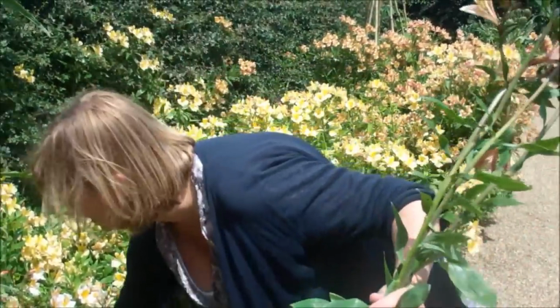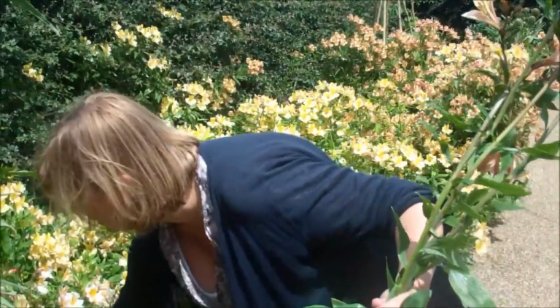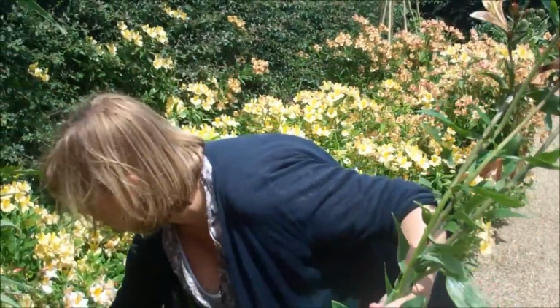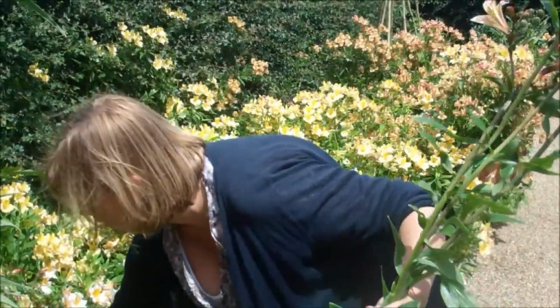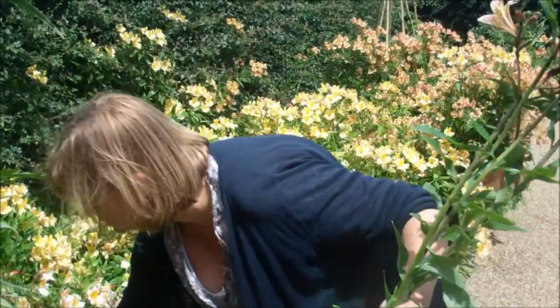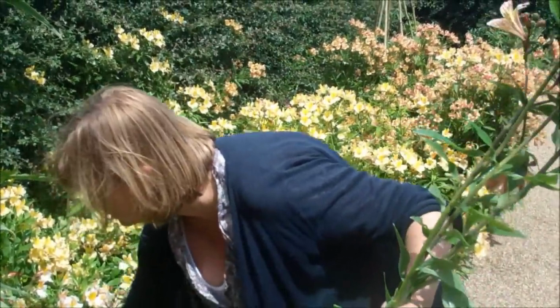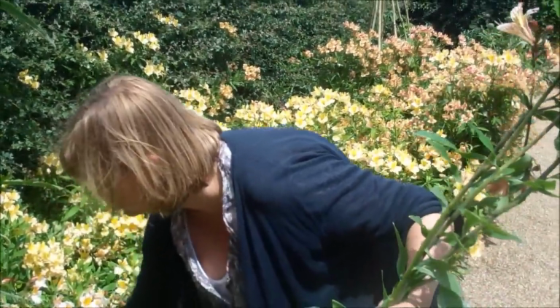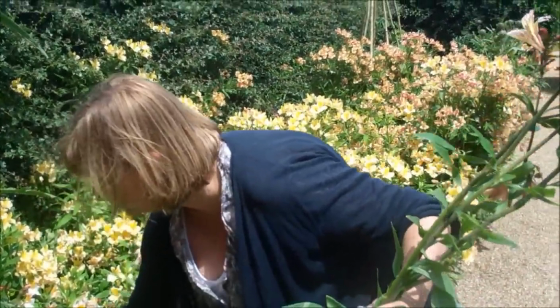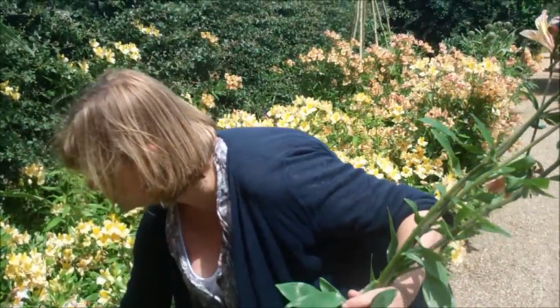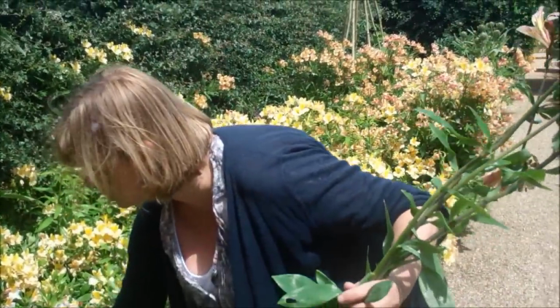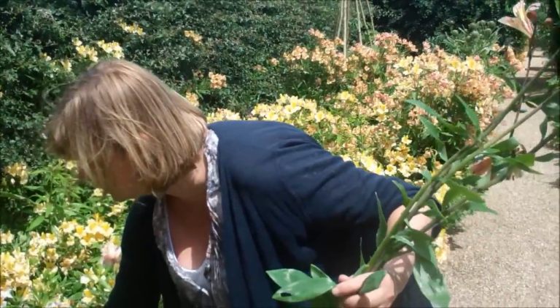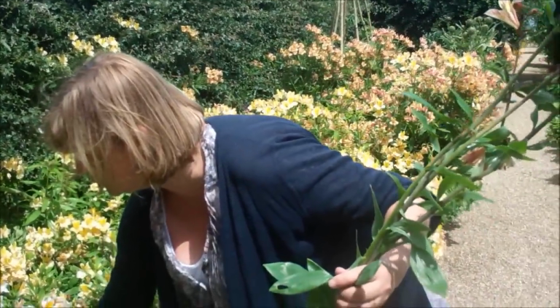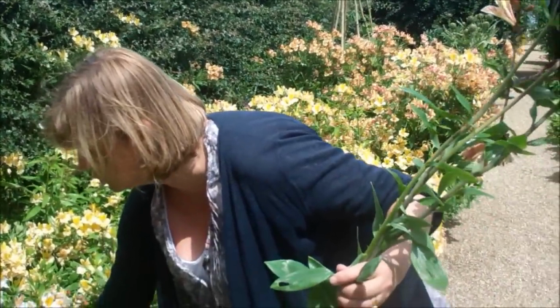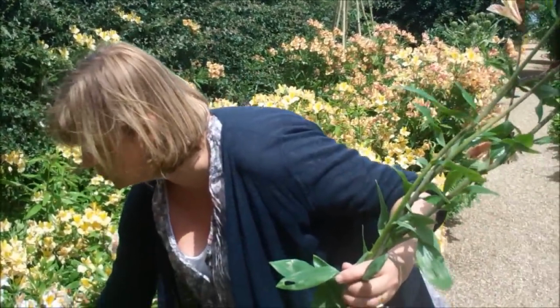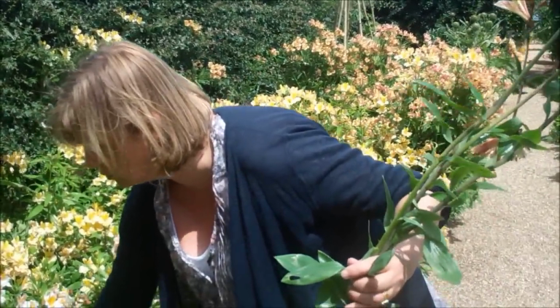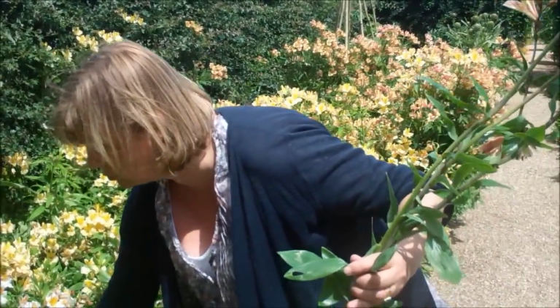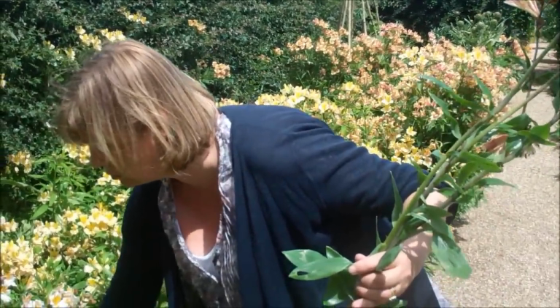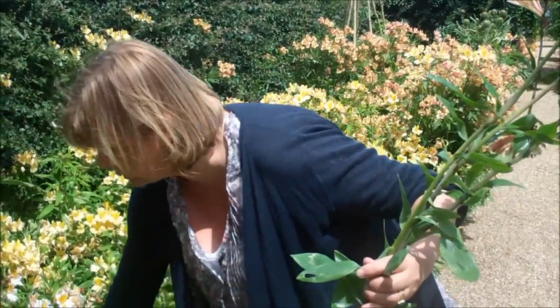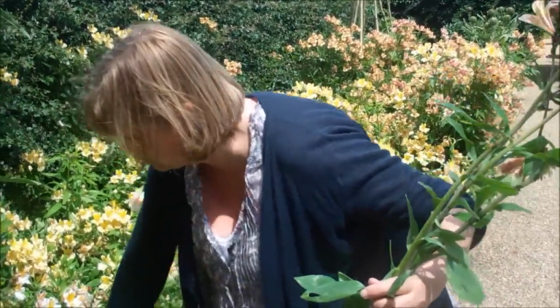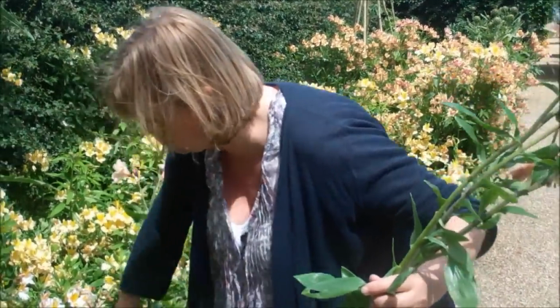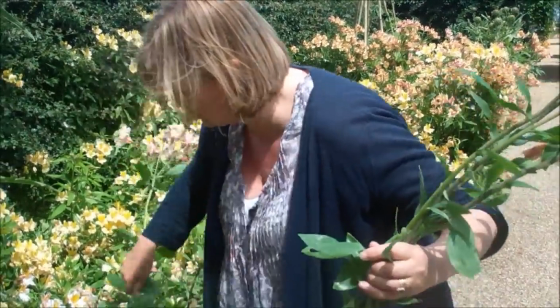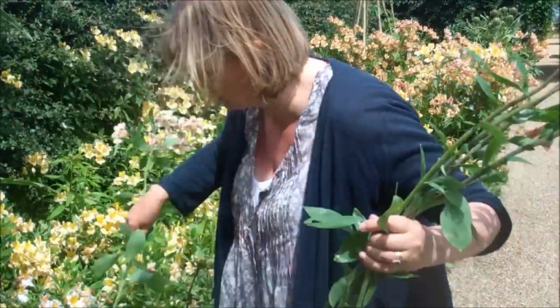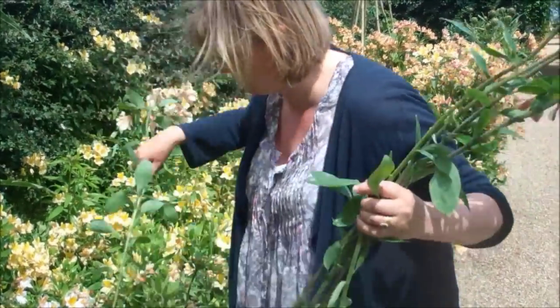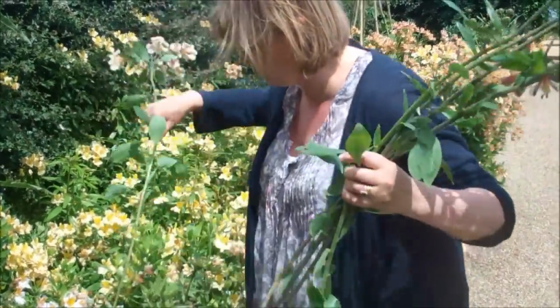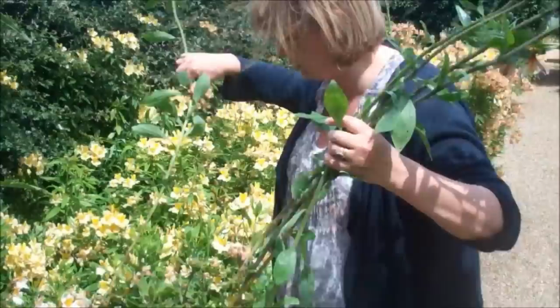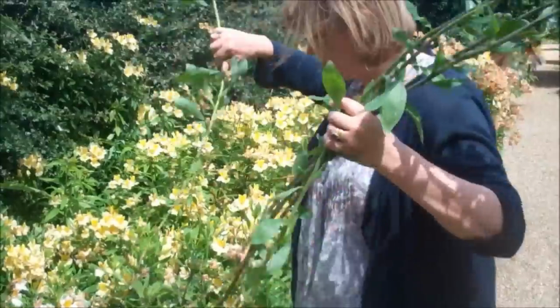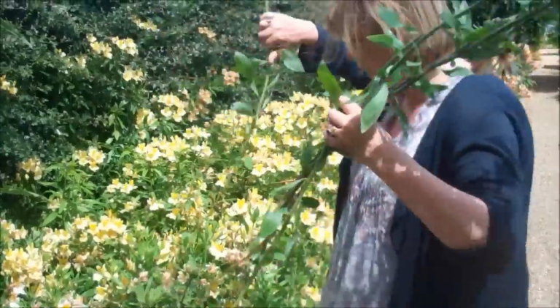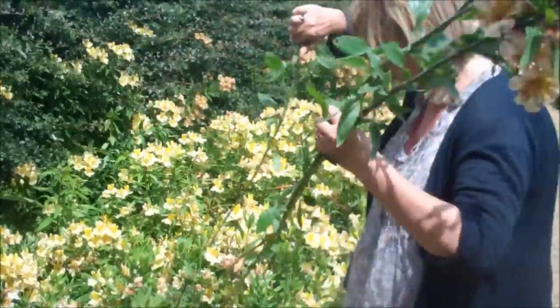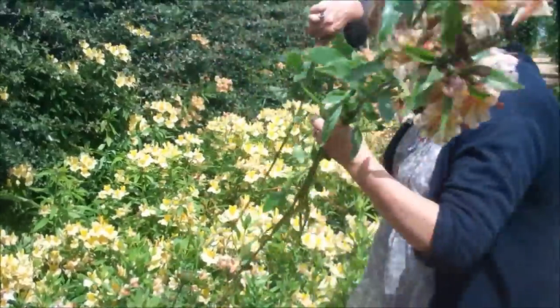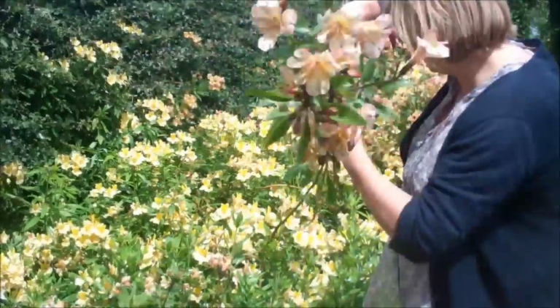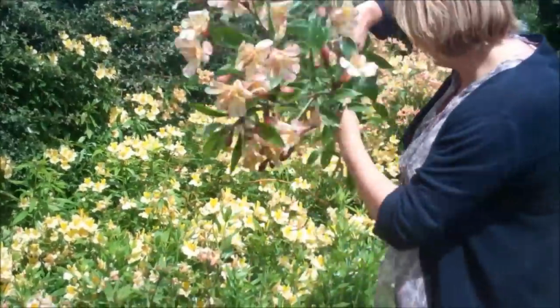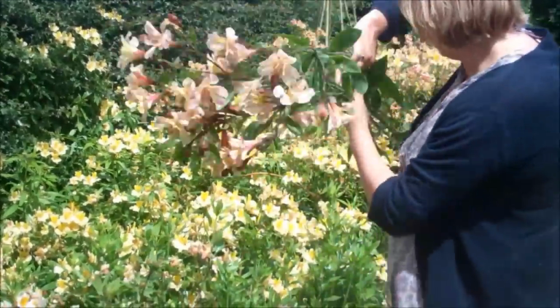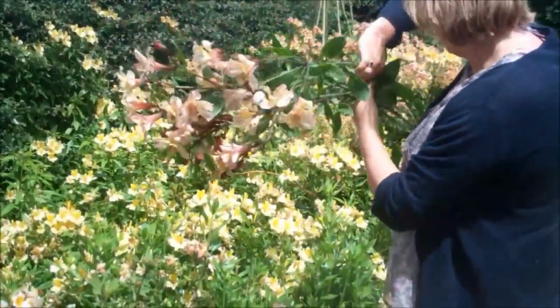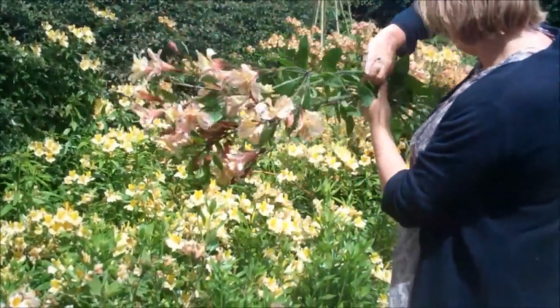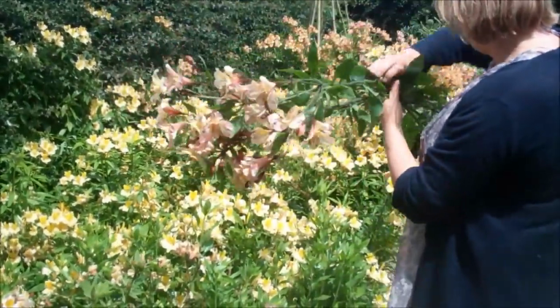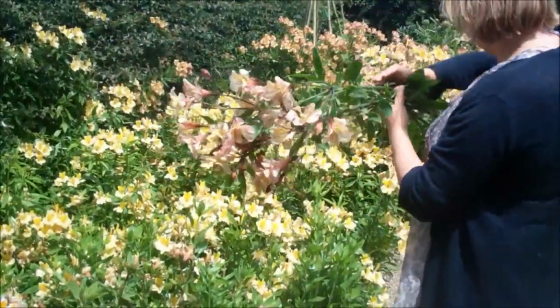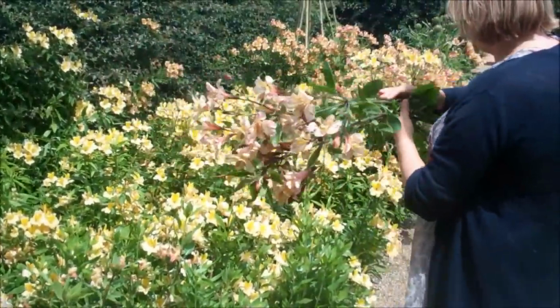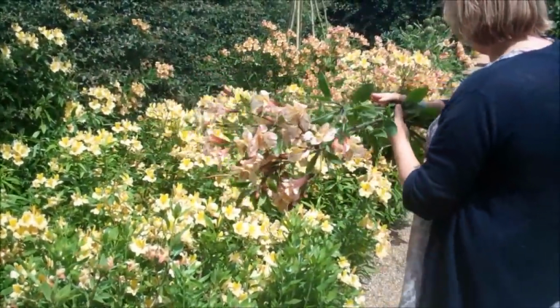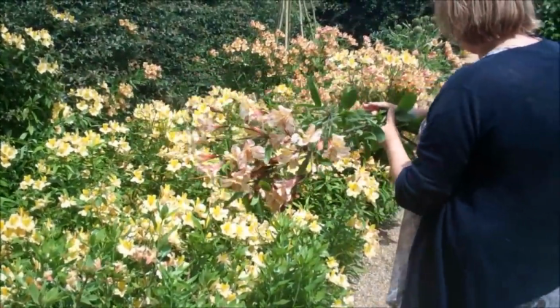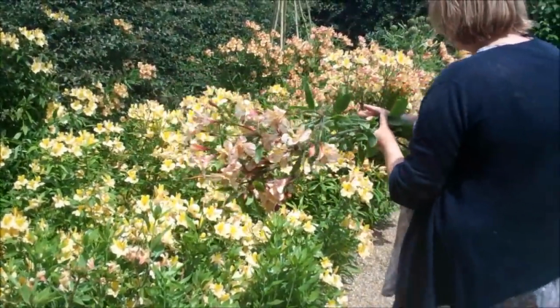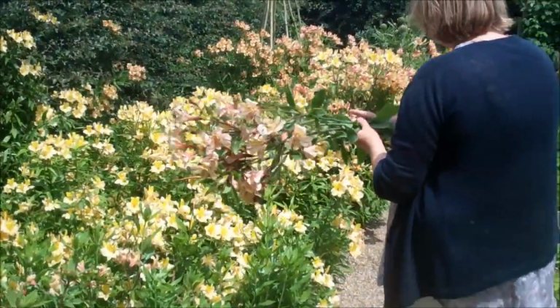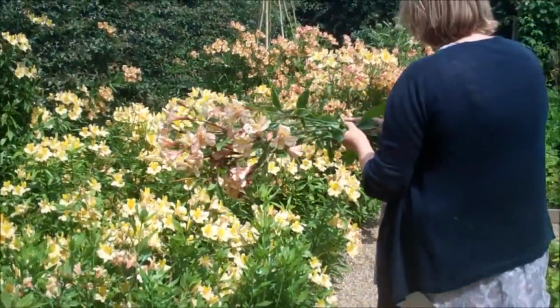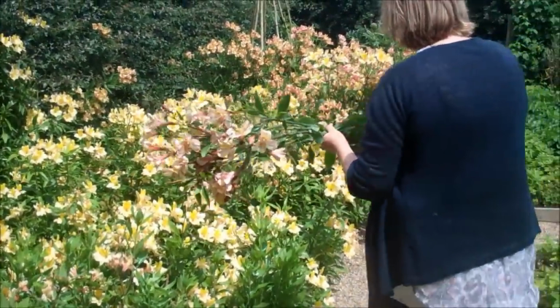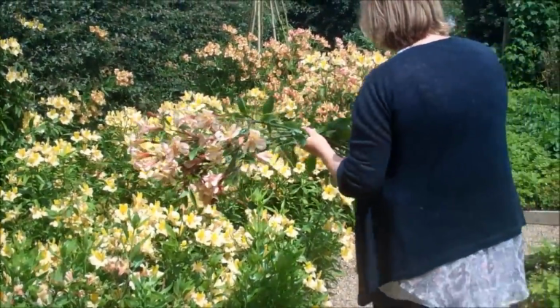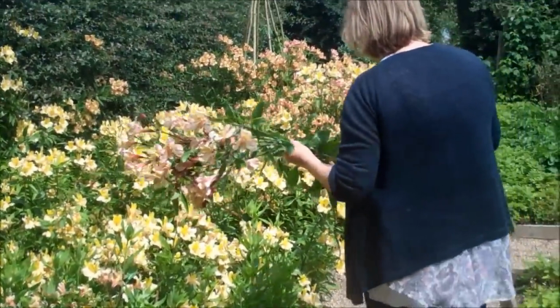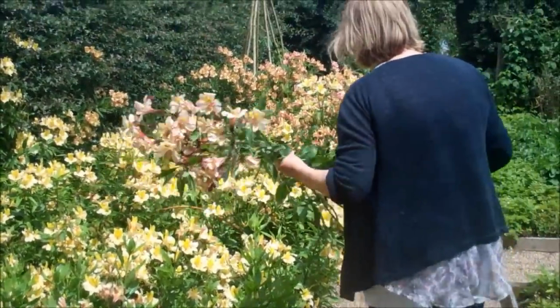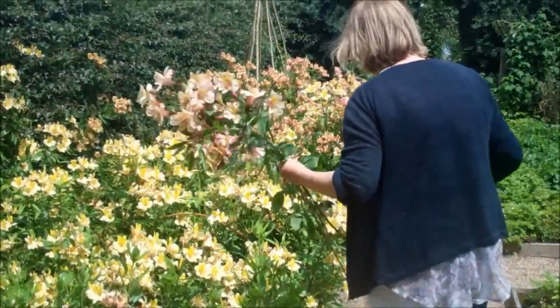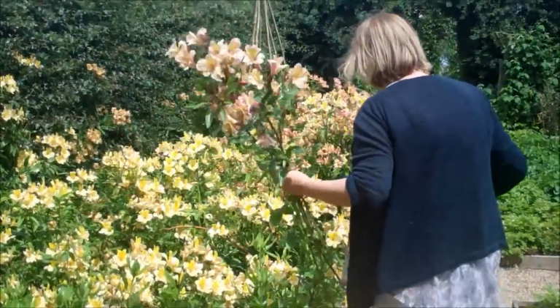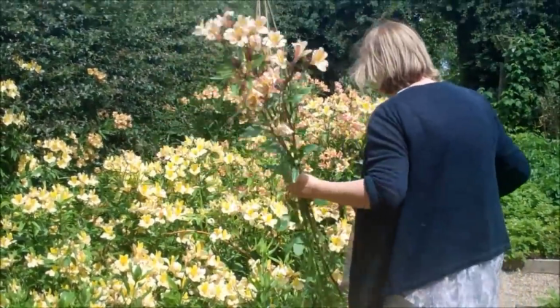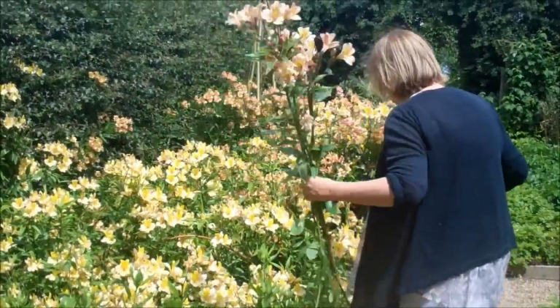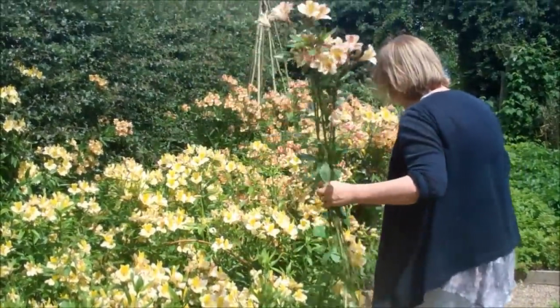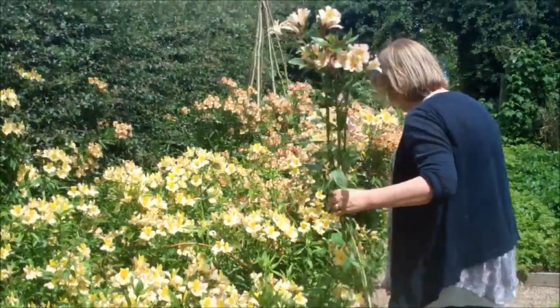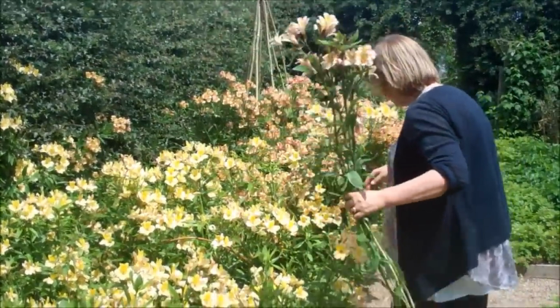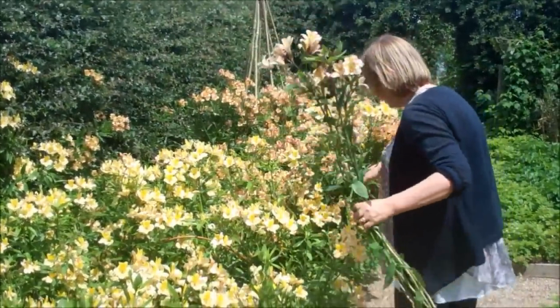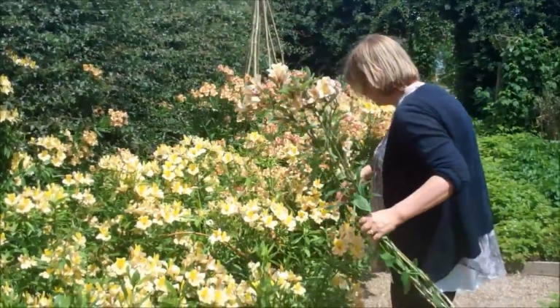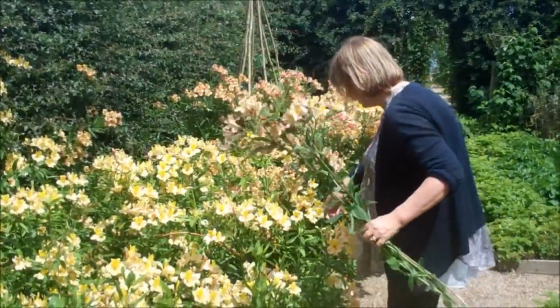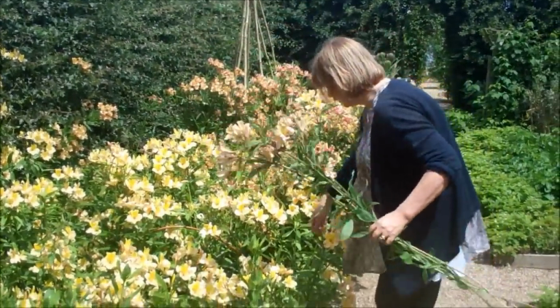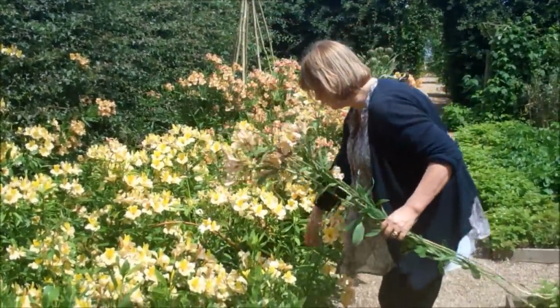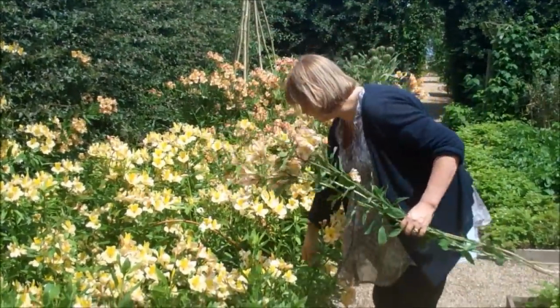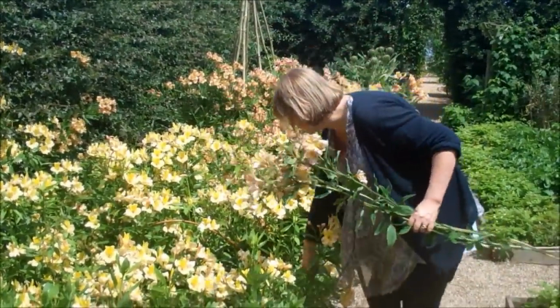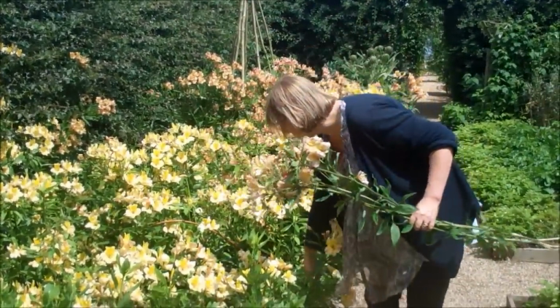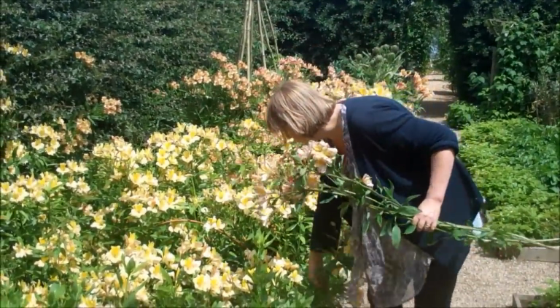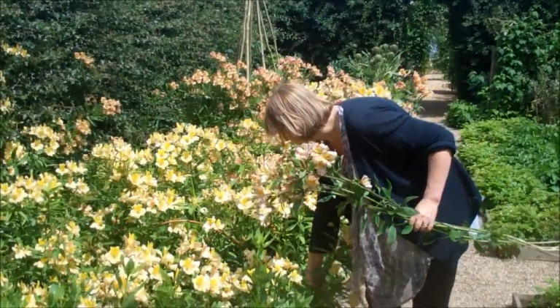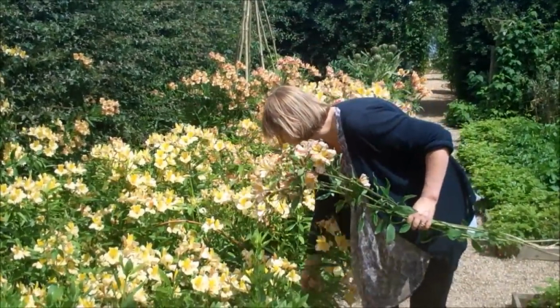And so you actually perpetuate rather than curtail your harvest. That's how you should always harvest your alstroemerias, whether they're inside in the greenhouse or outside like these hardy ones.